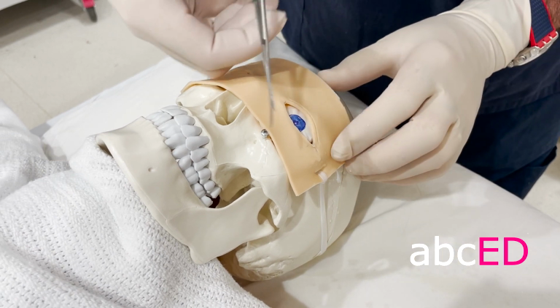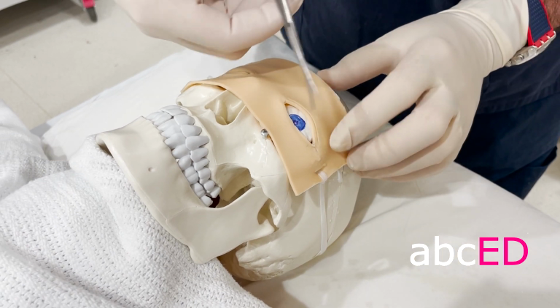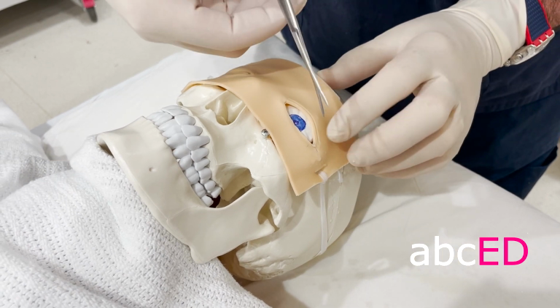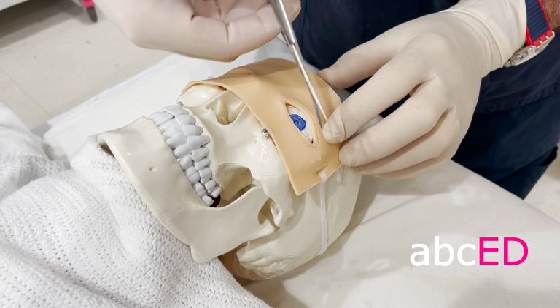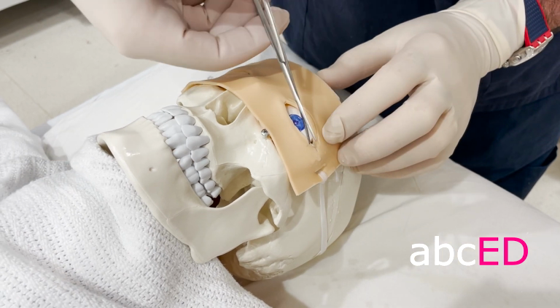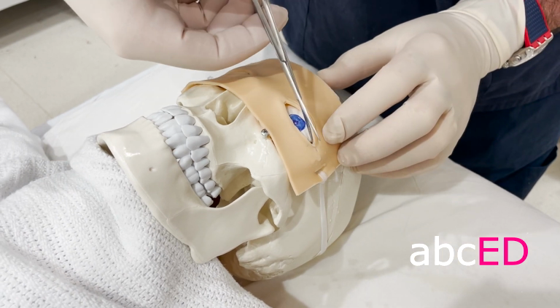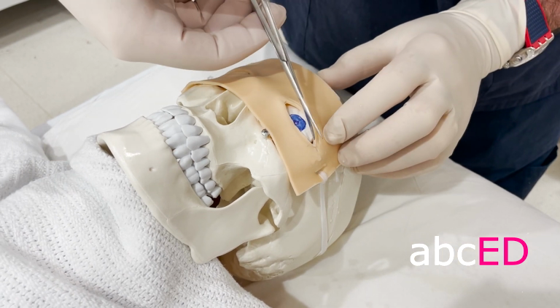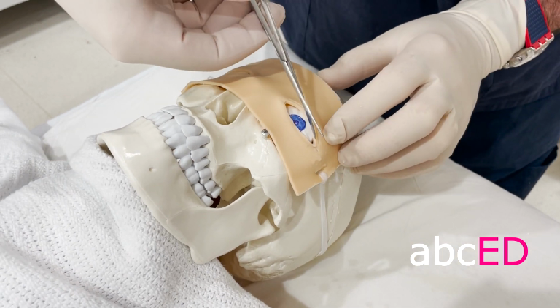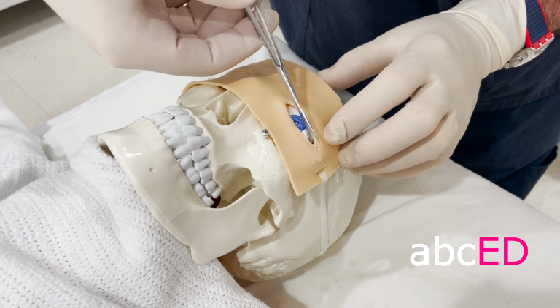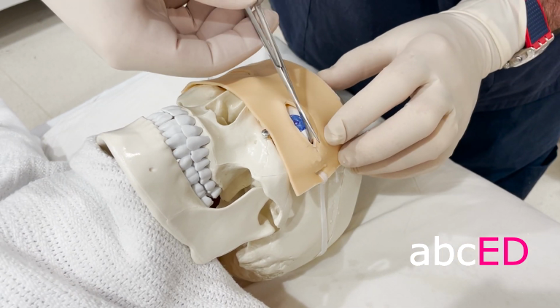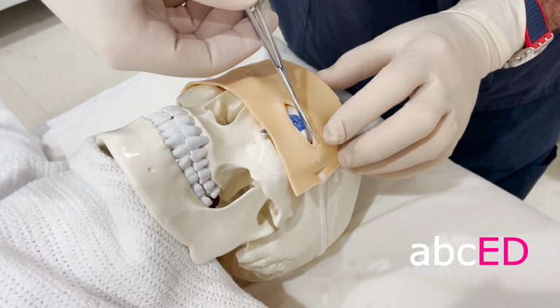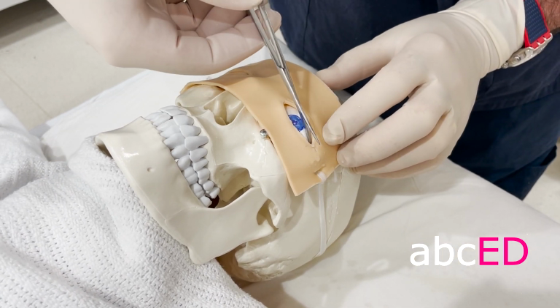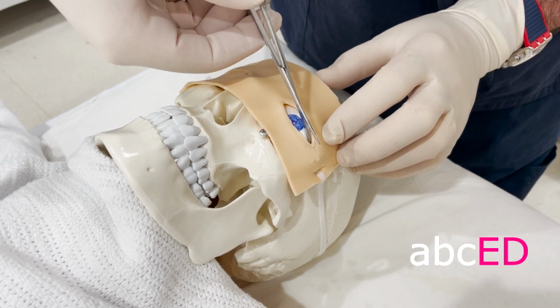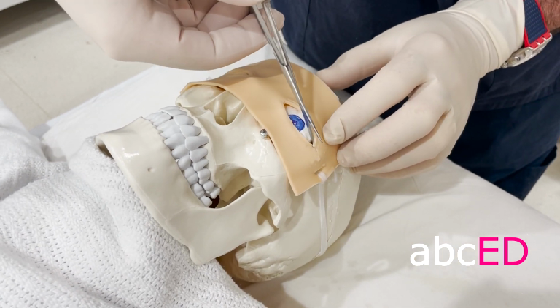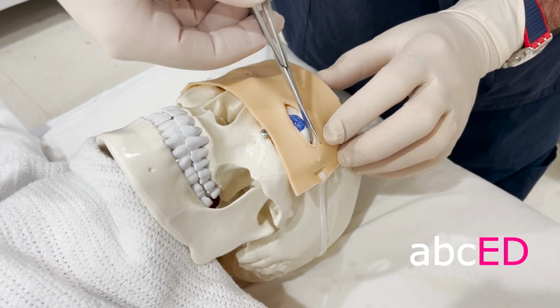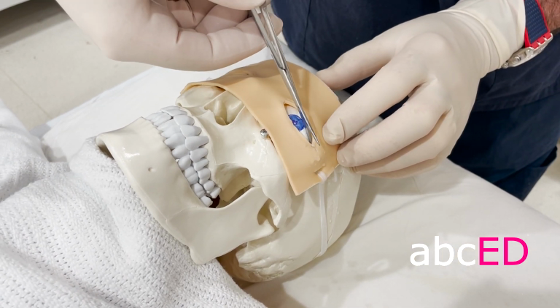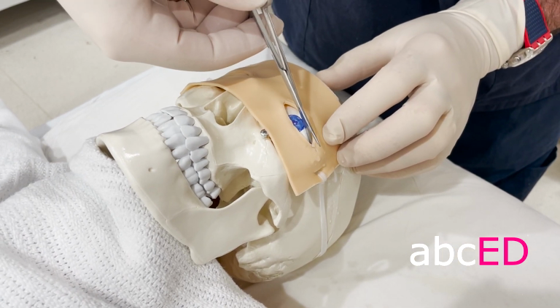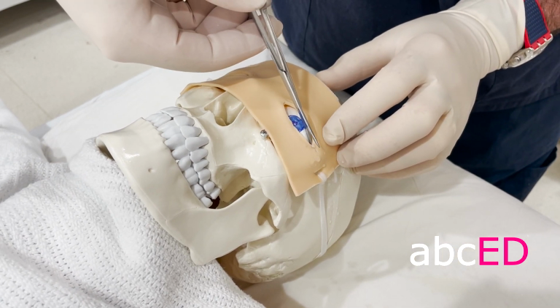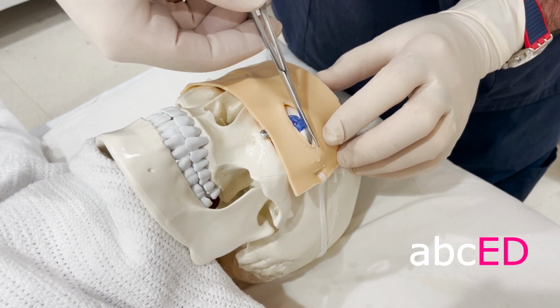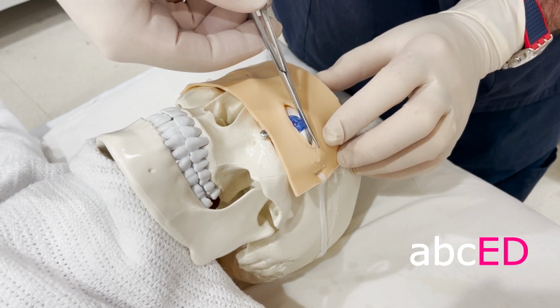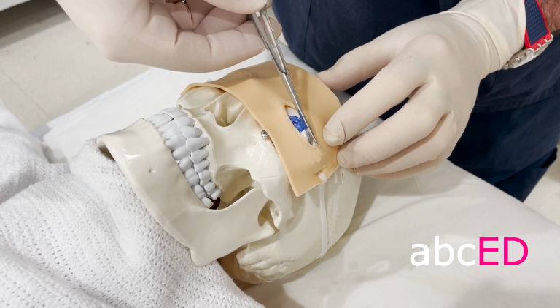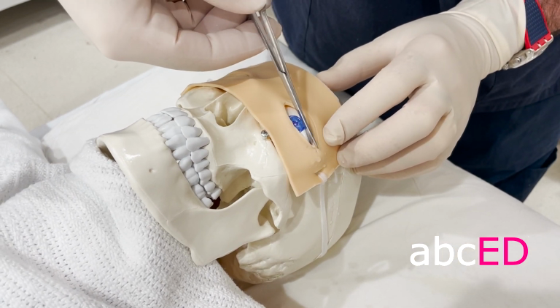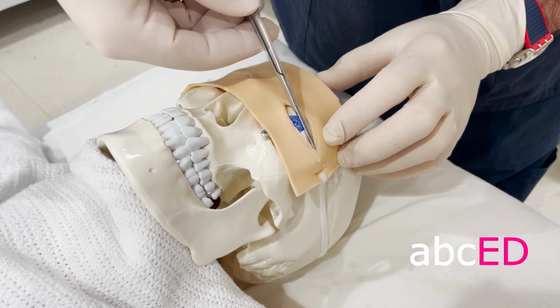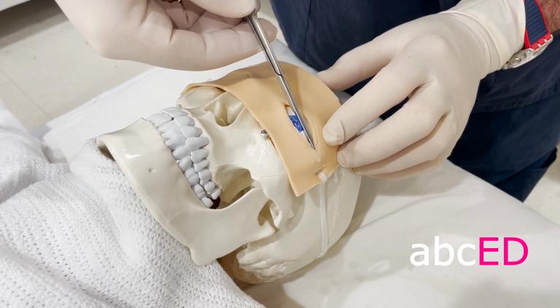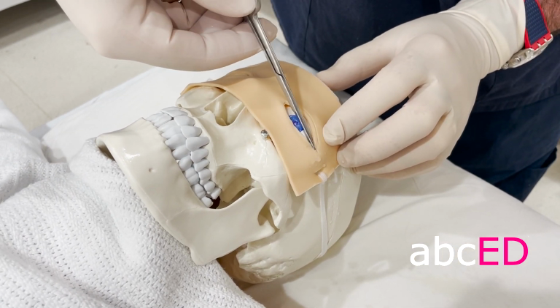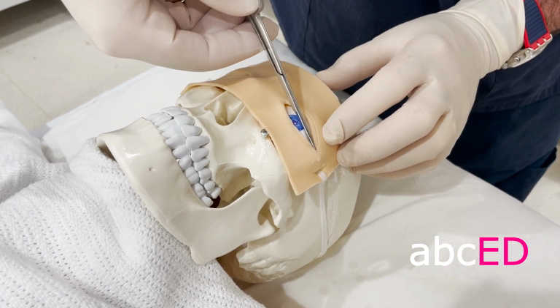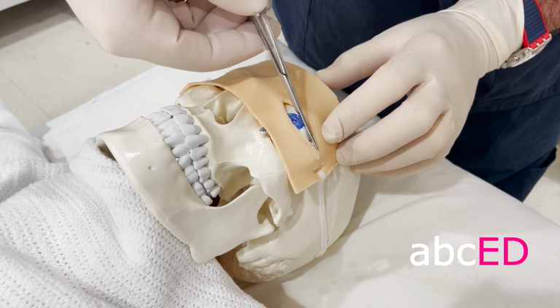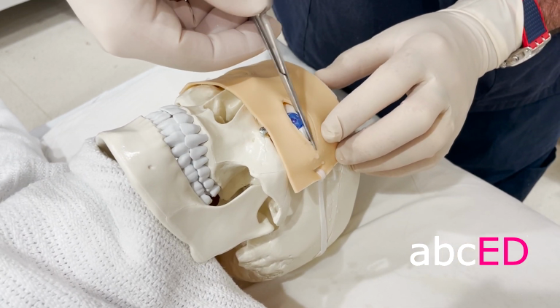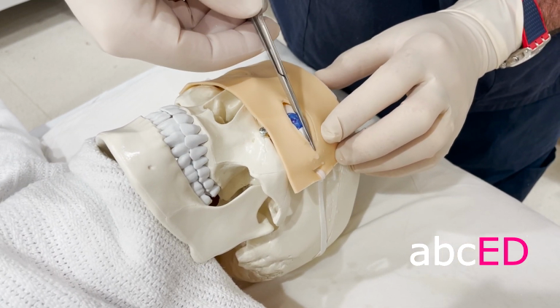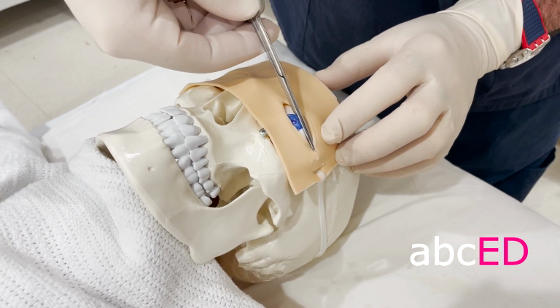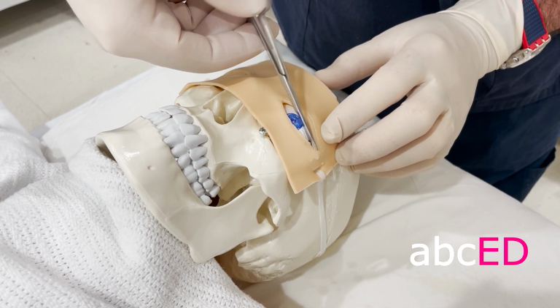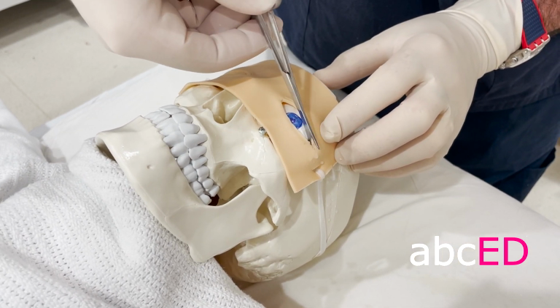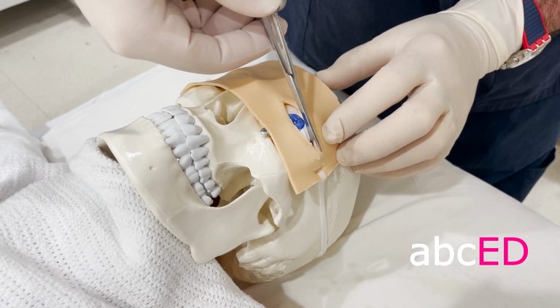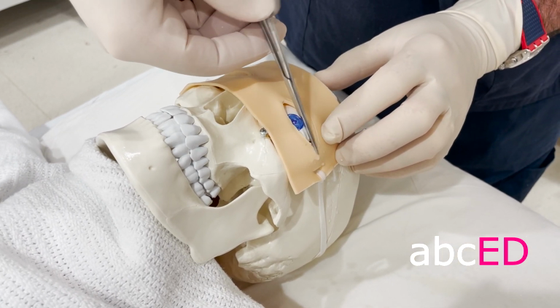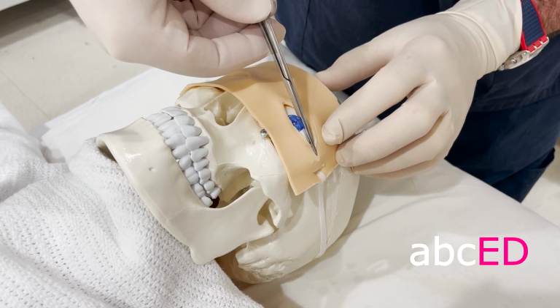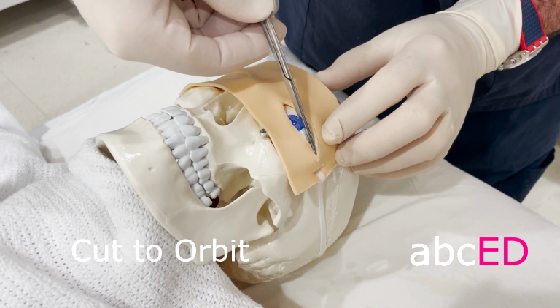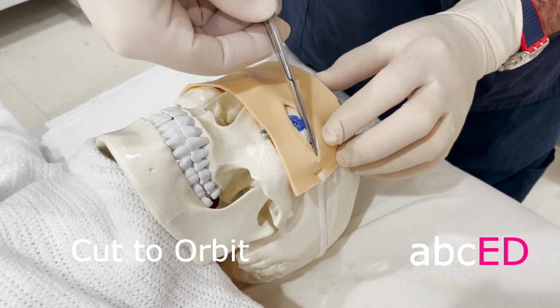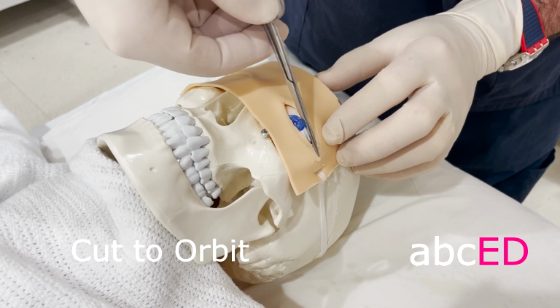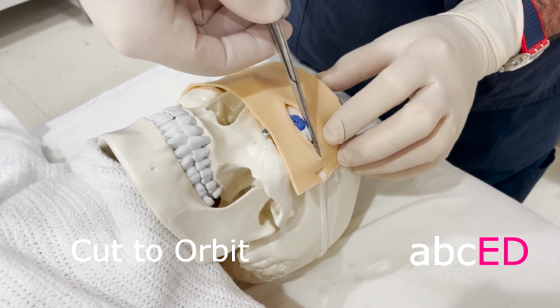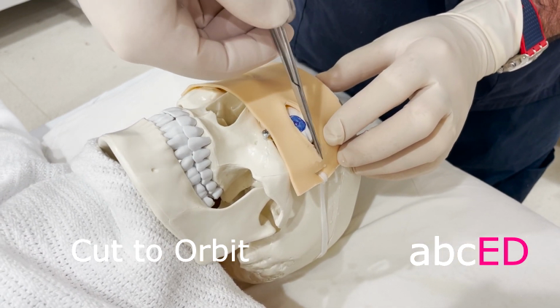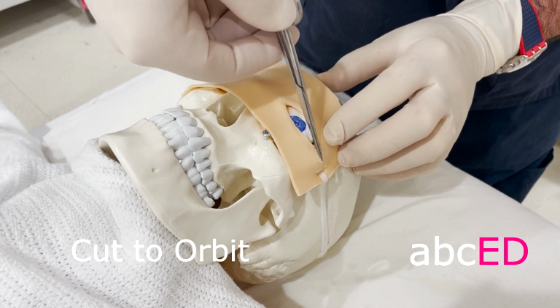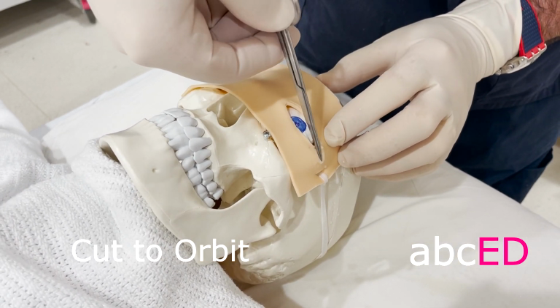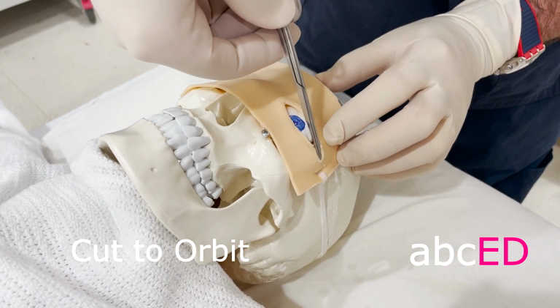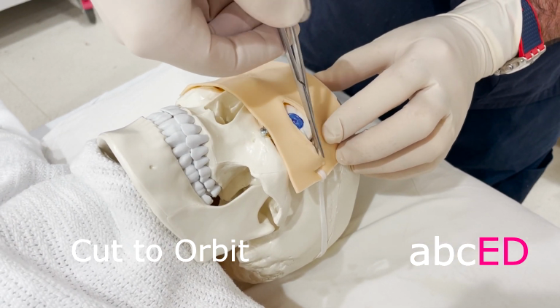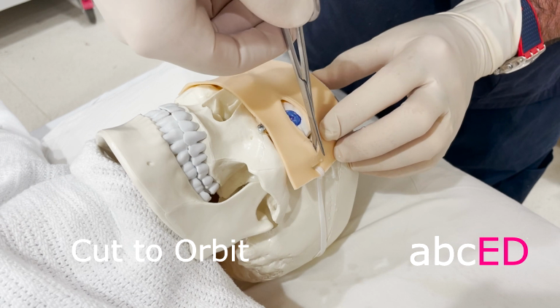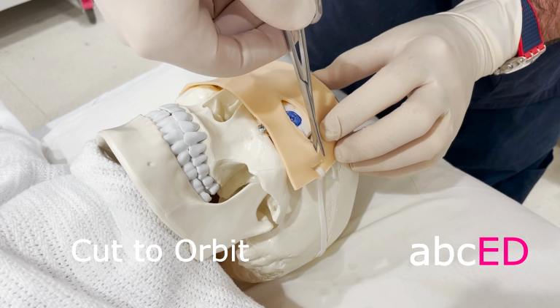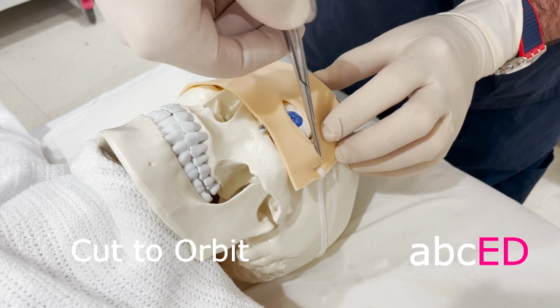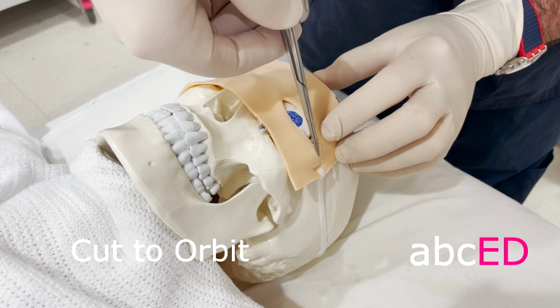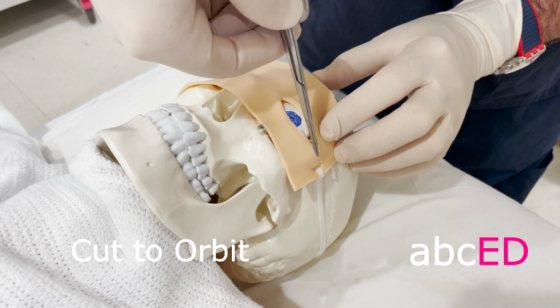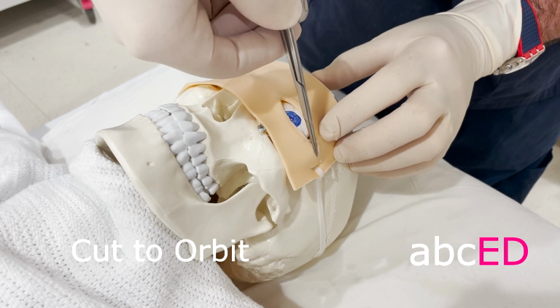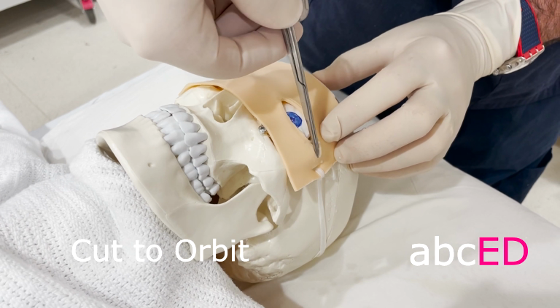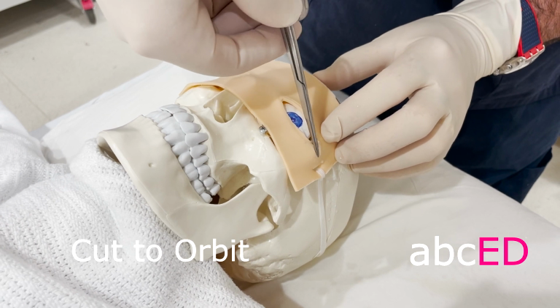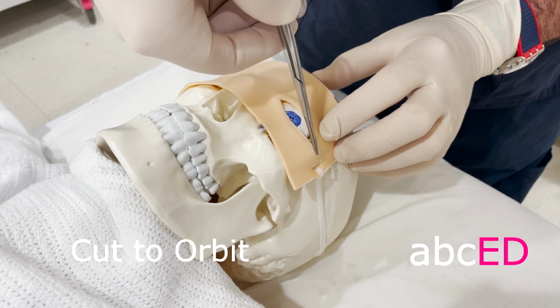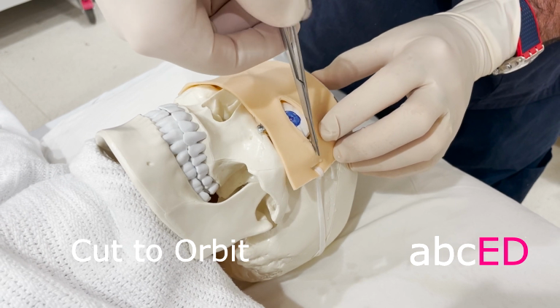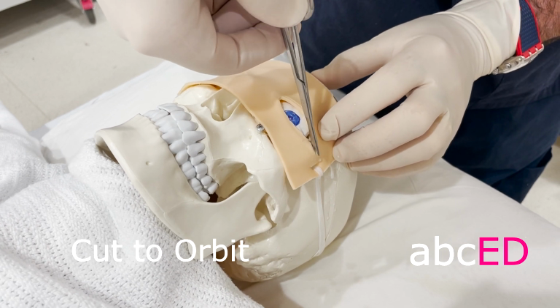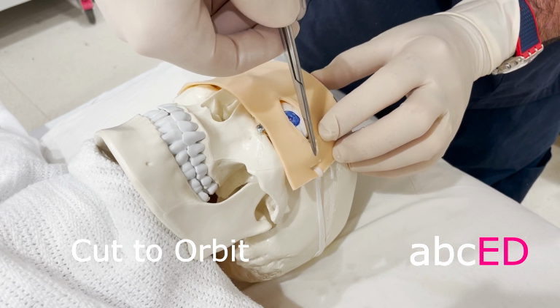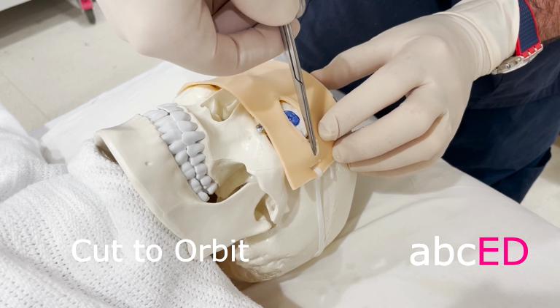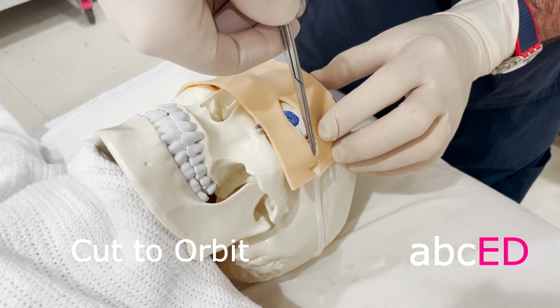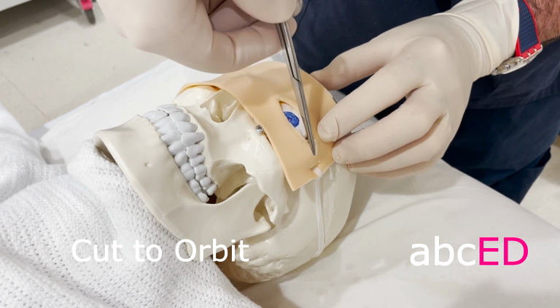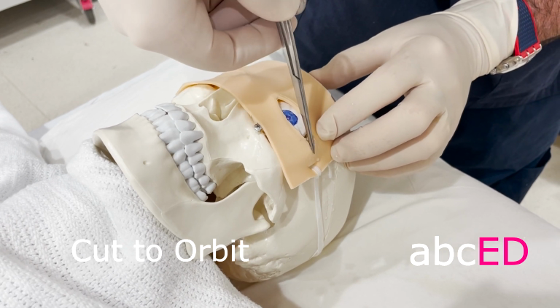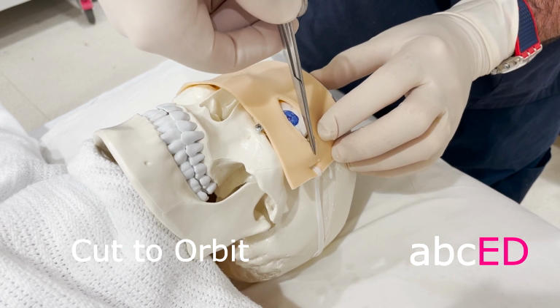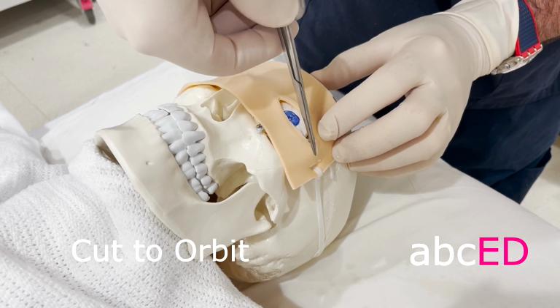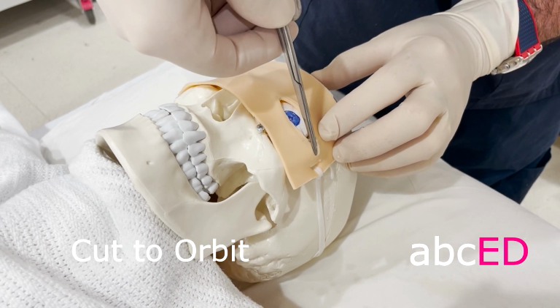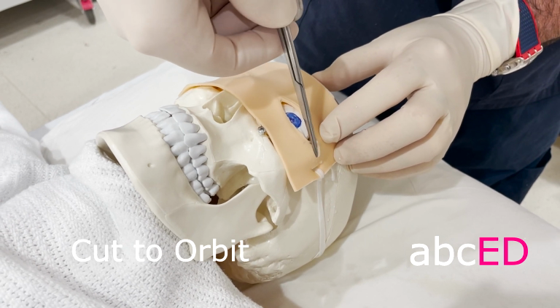Get your small scissors again, going away from the globe, and we're going to make a cut all the way to the edge of the orbit.